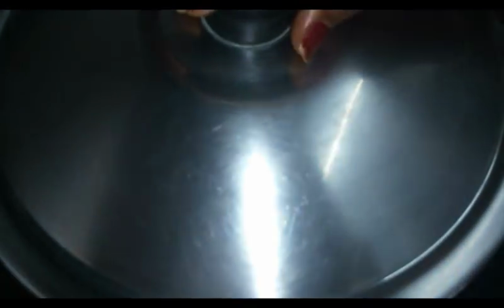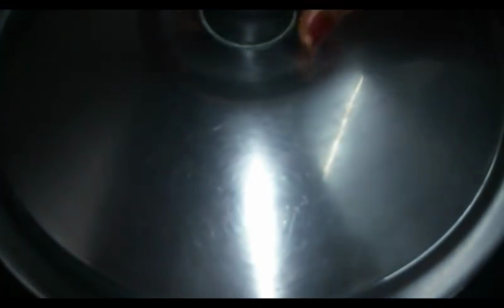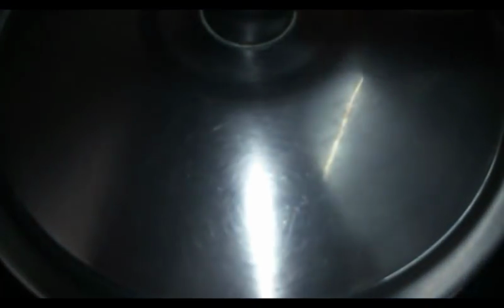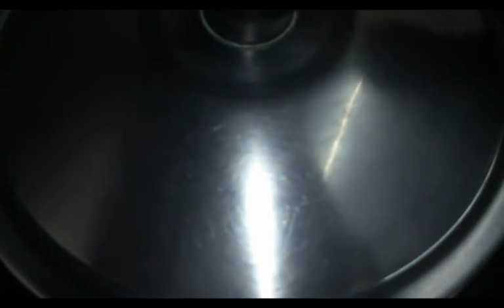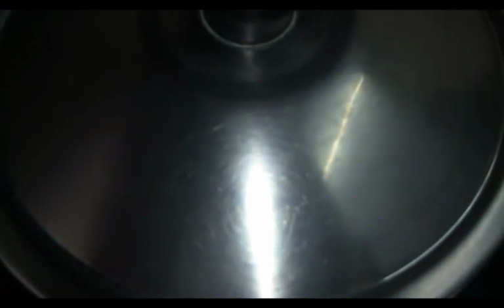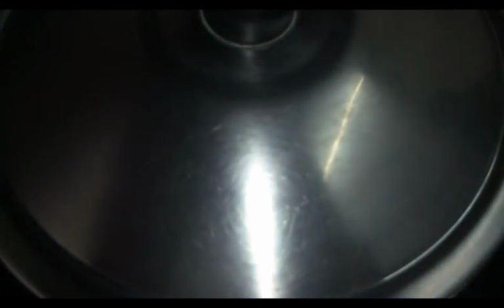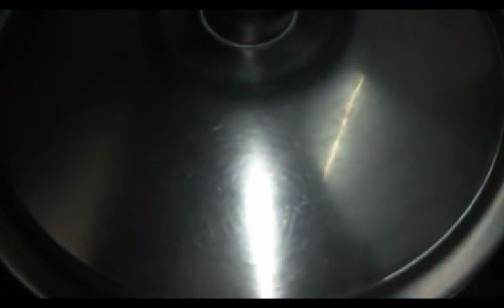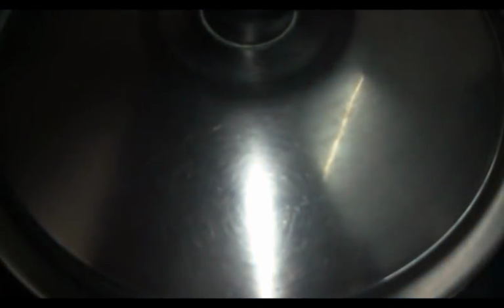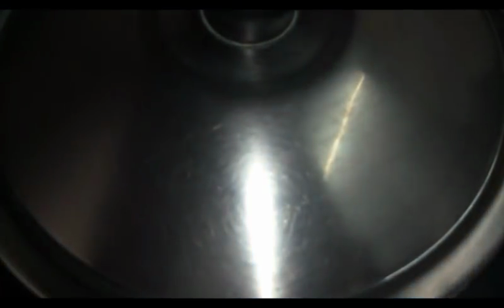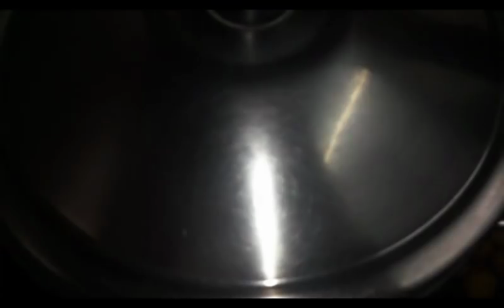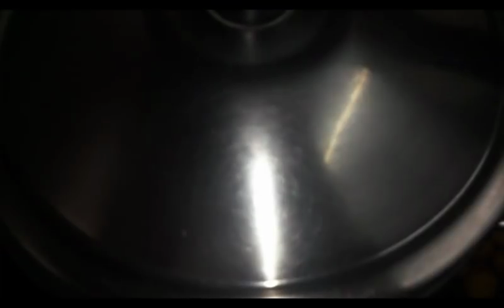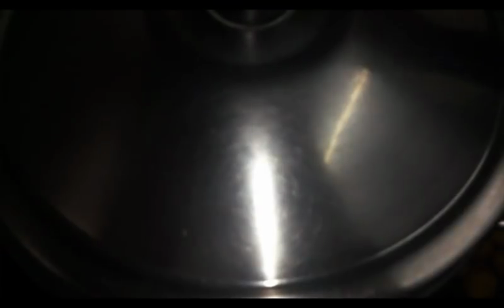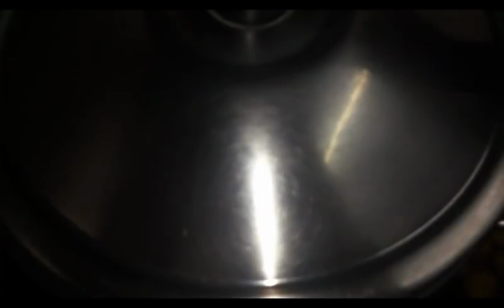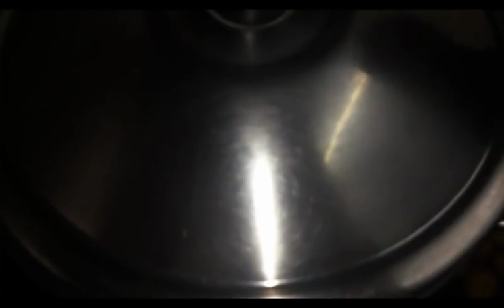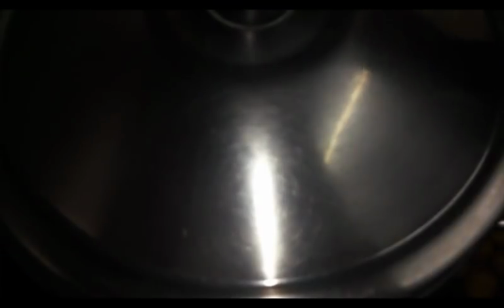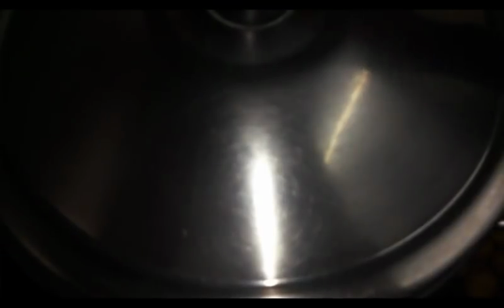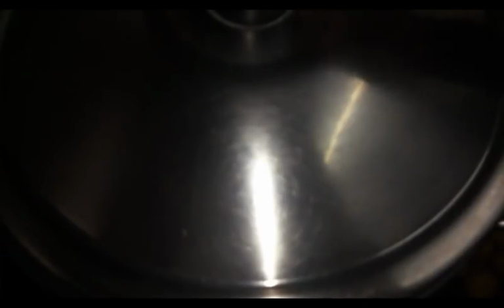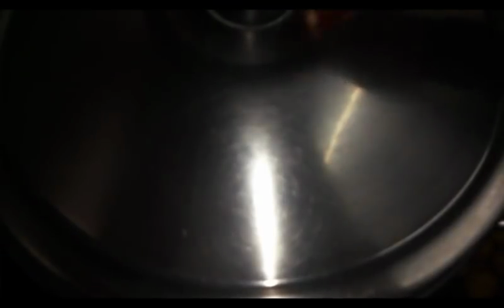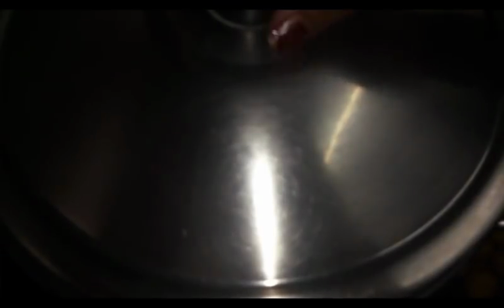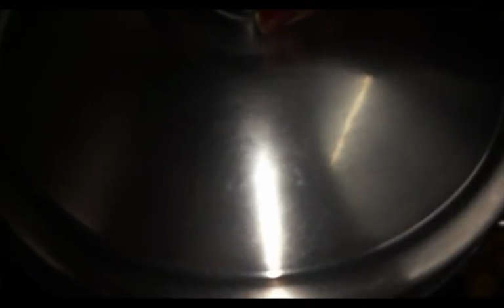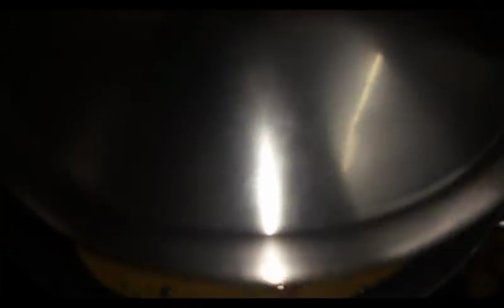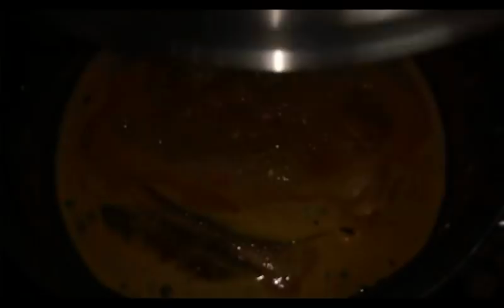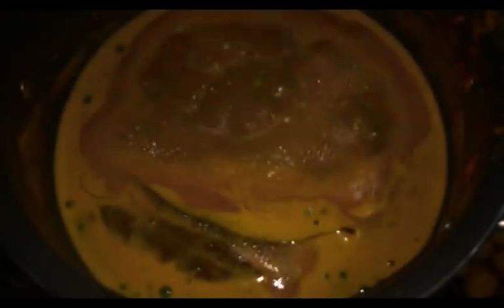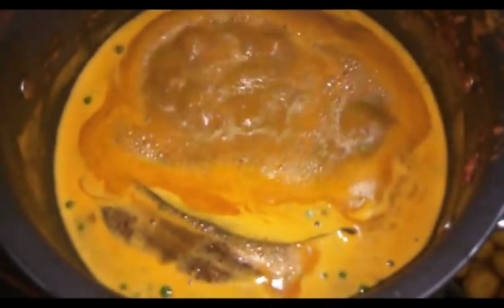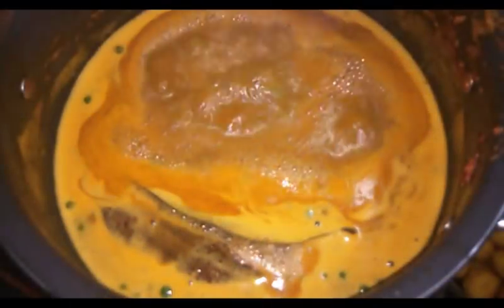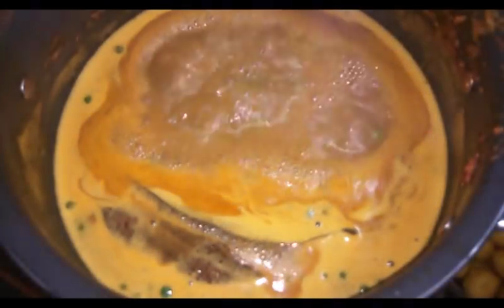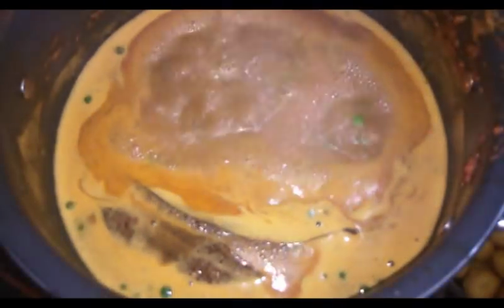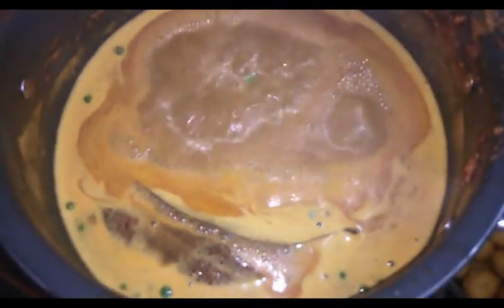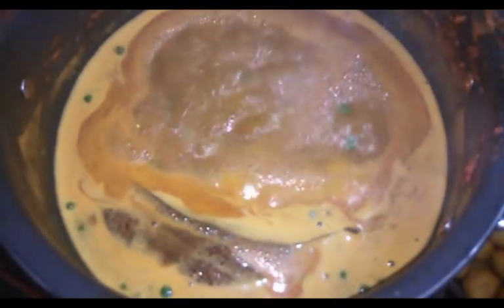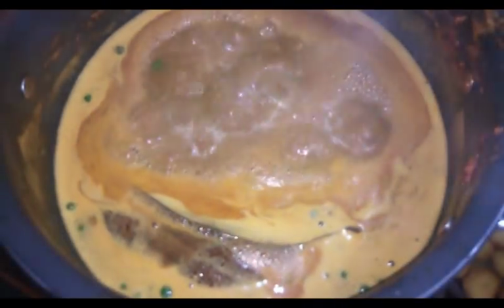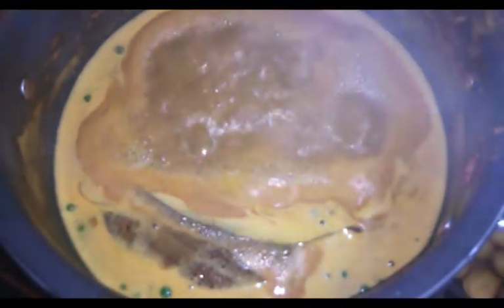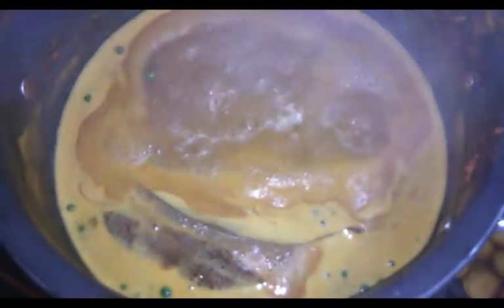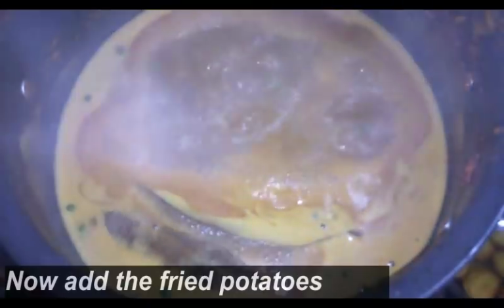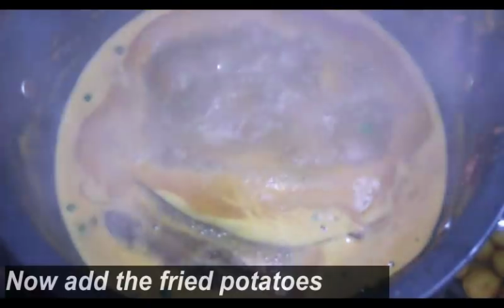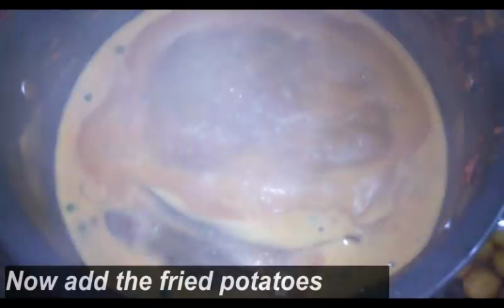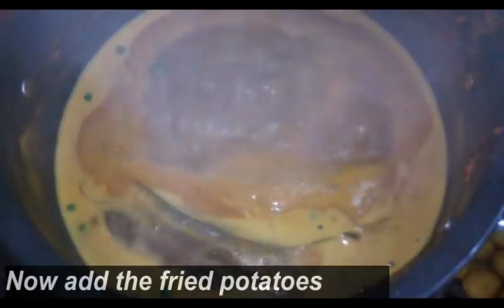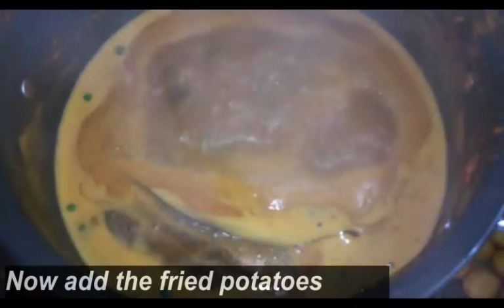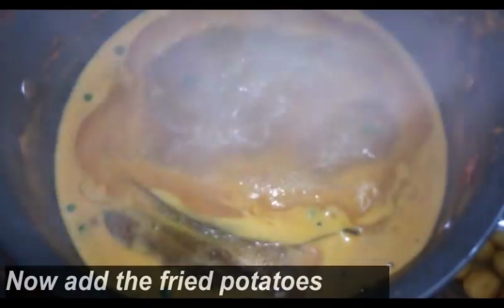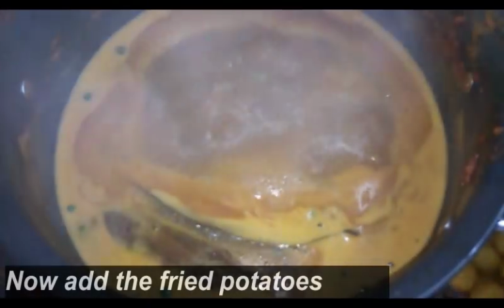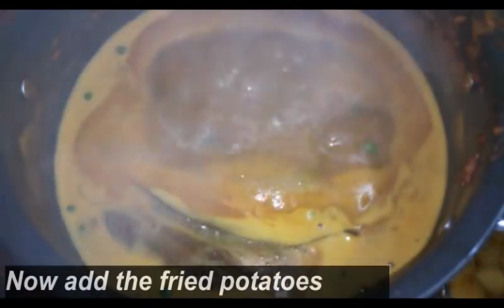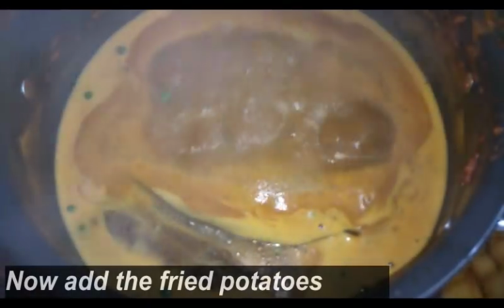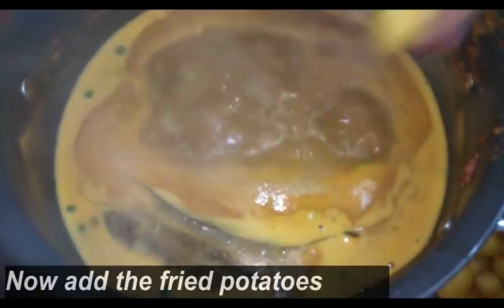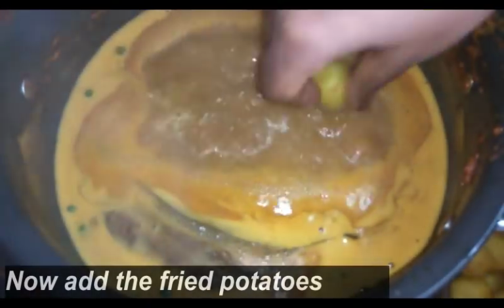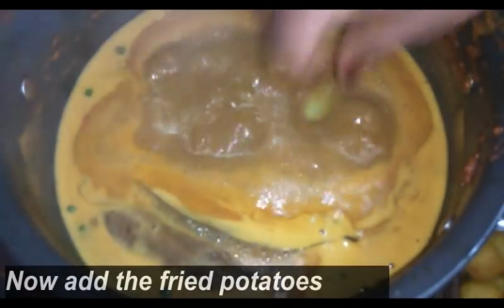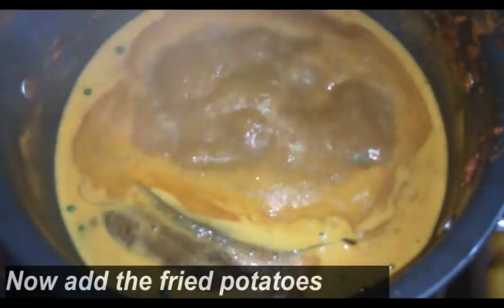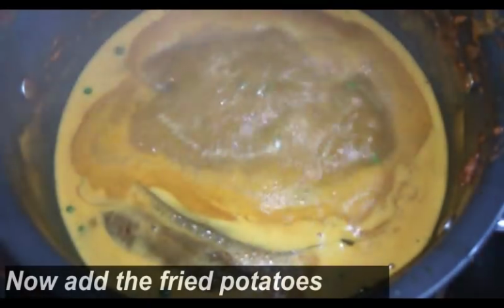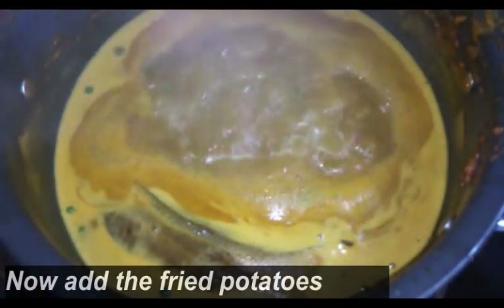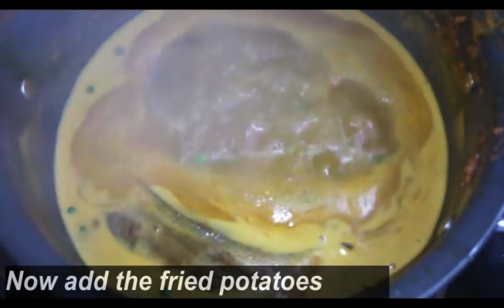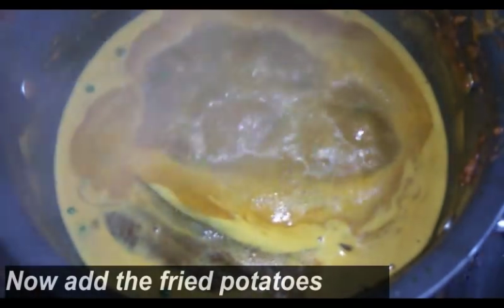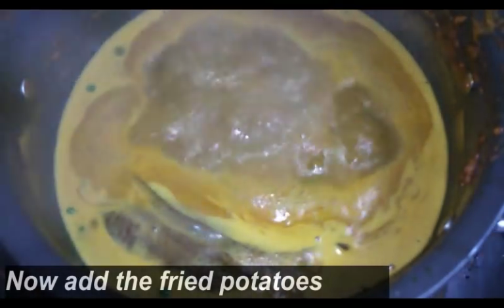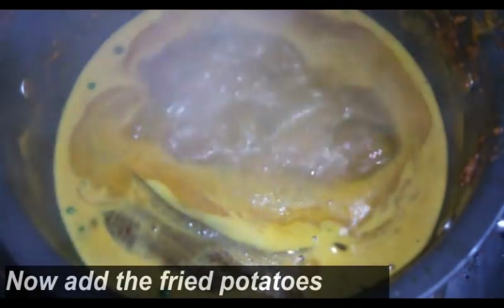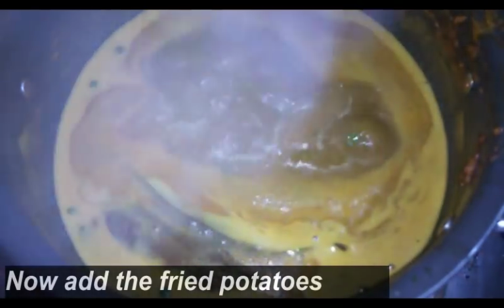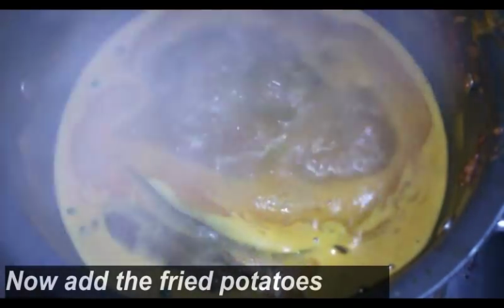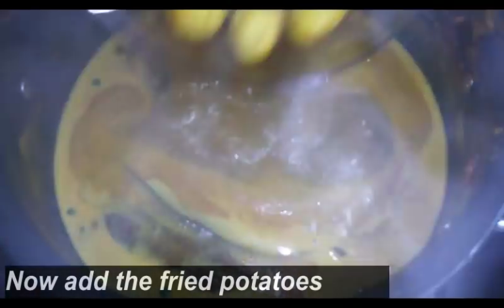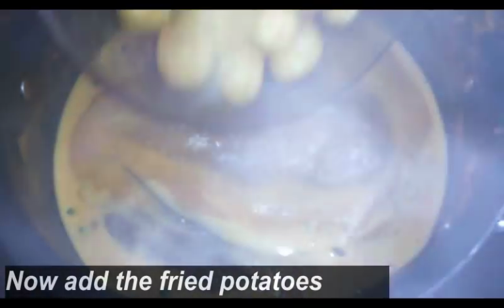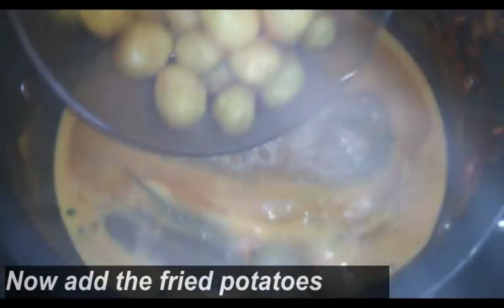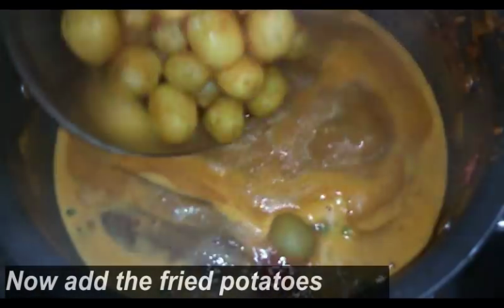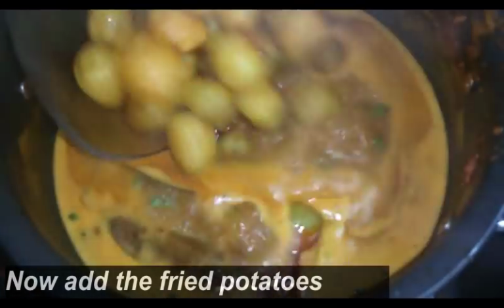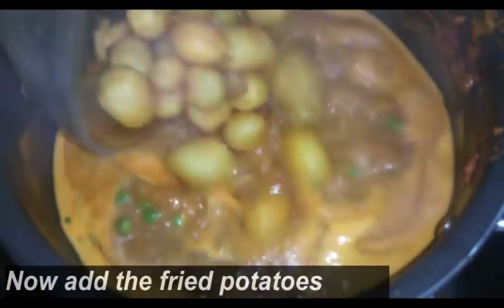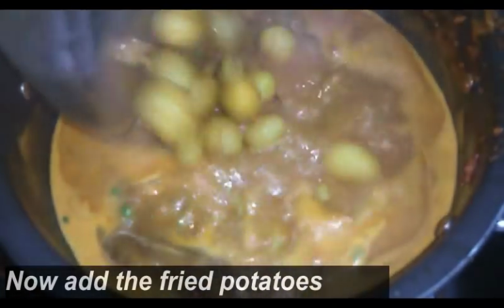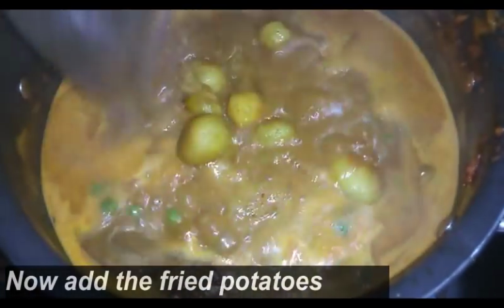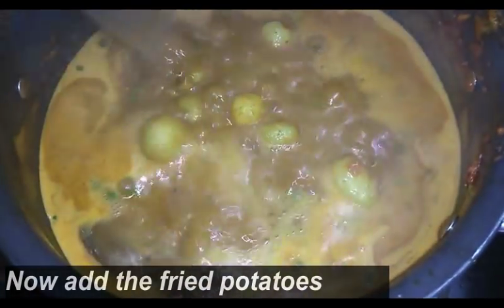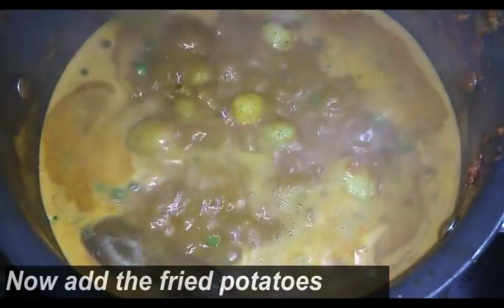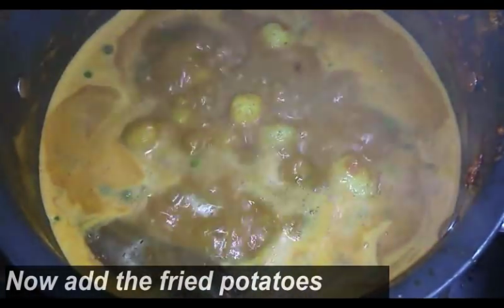Mix everything very well and cover the lid — we will allow this to boil. When it starts boiling, add the fried potatoes and cover the lid again.